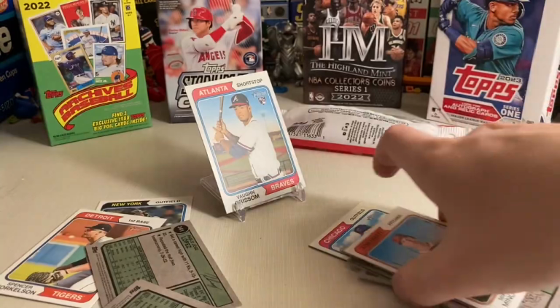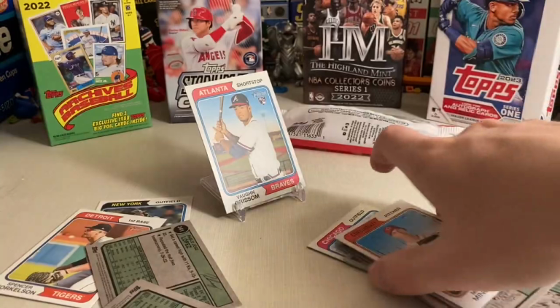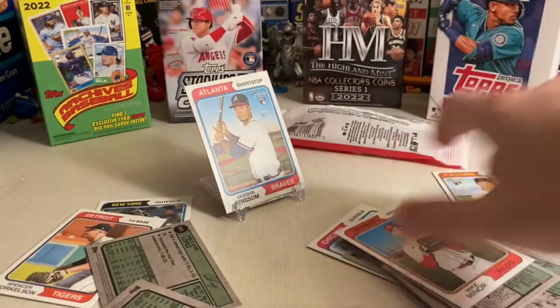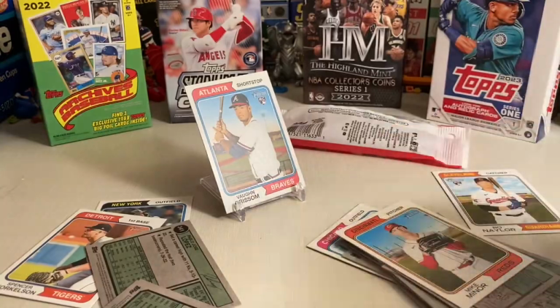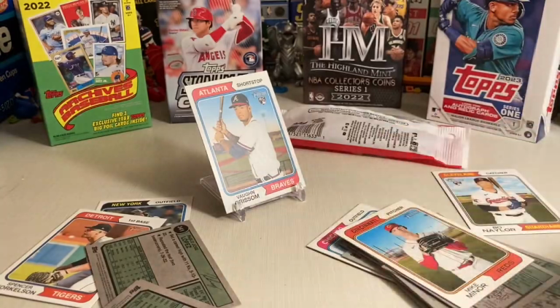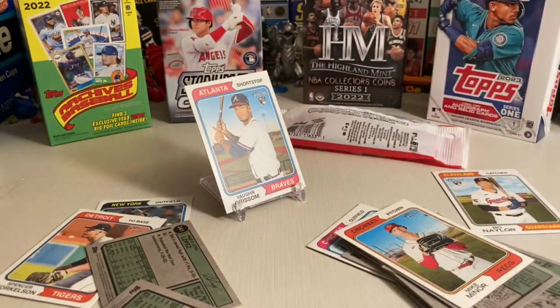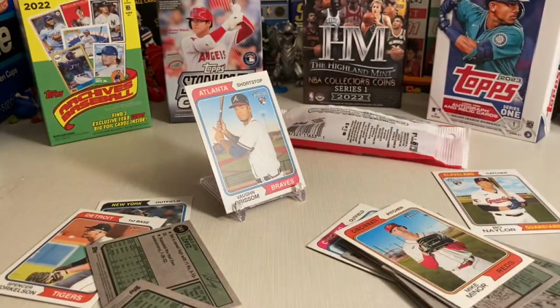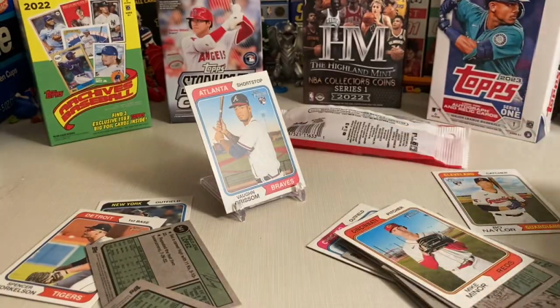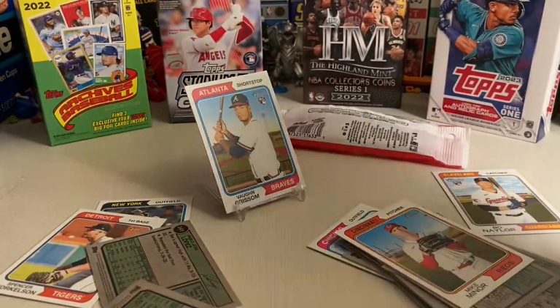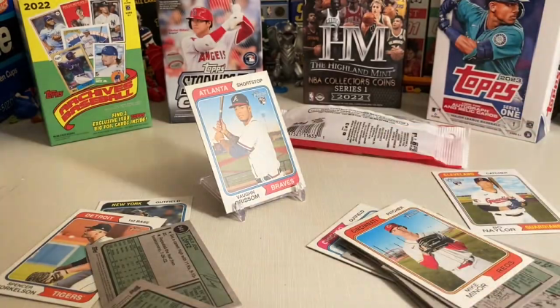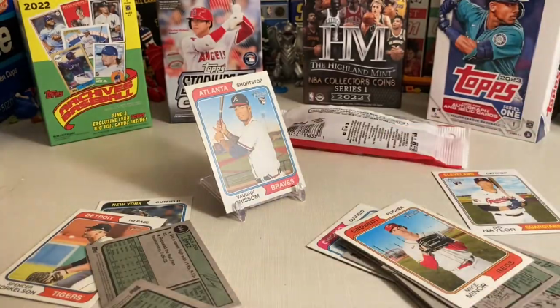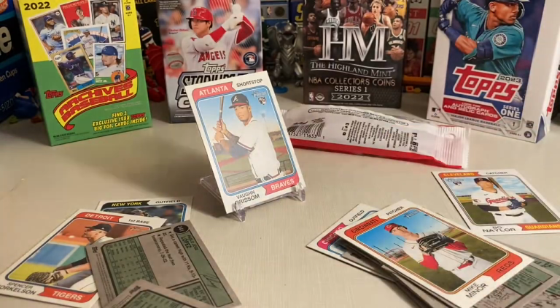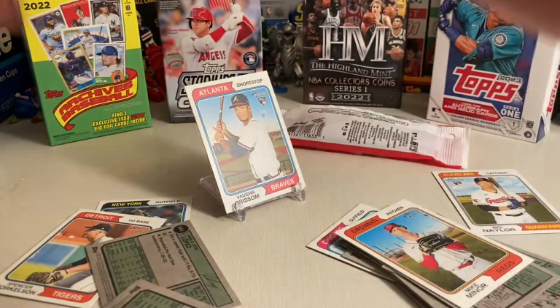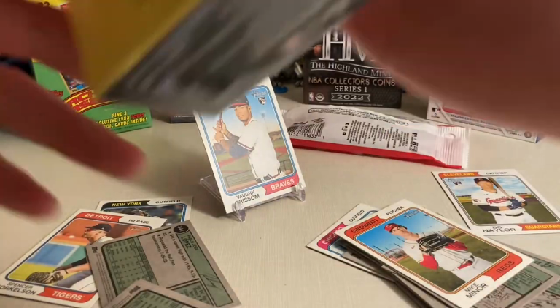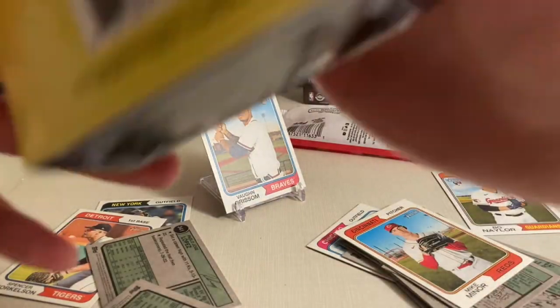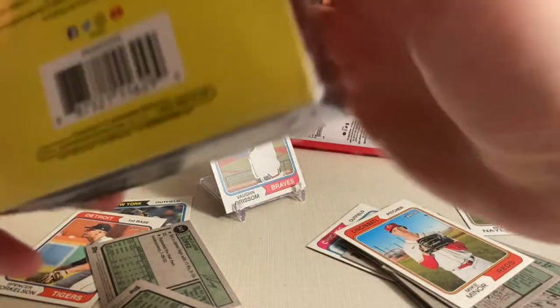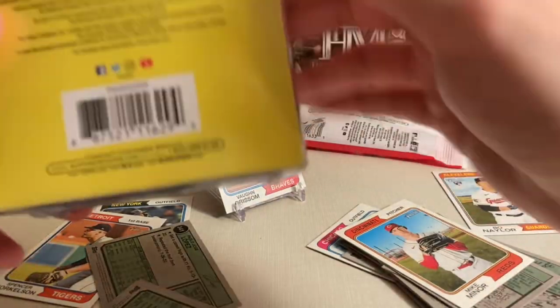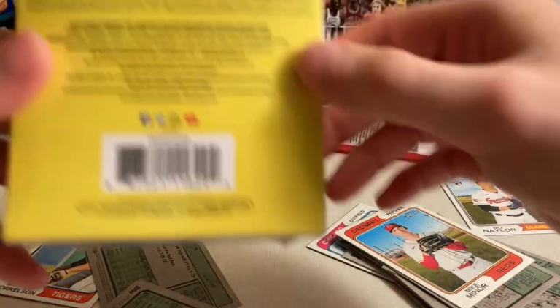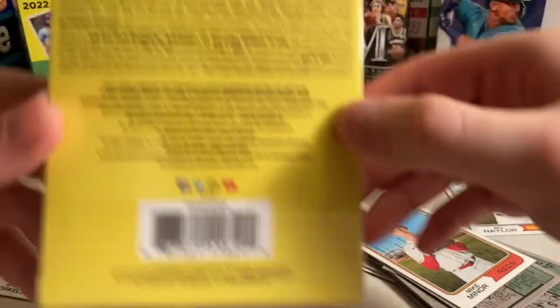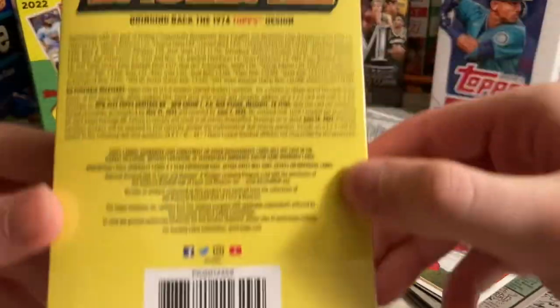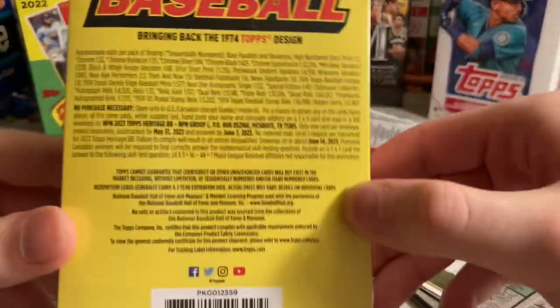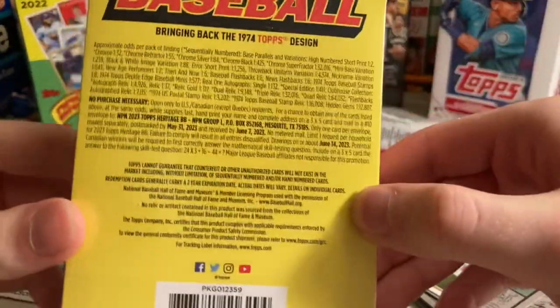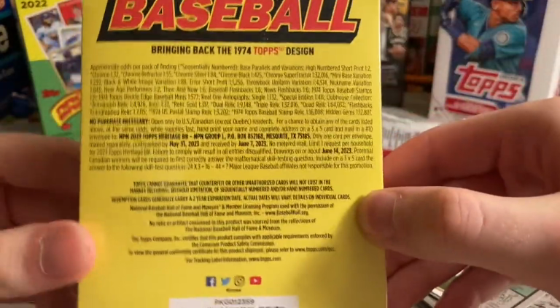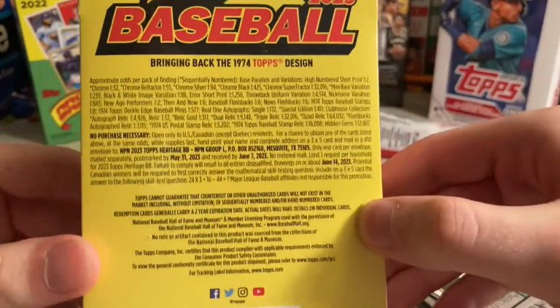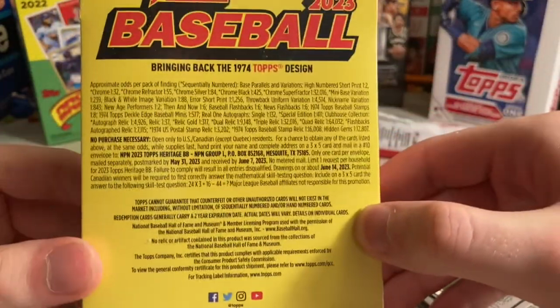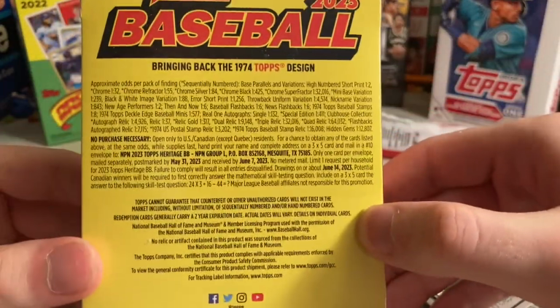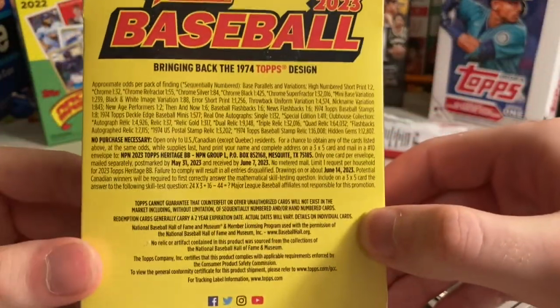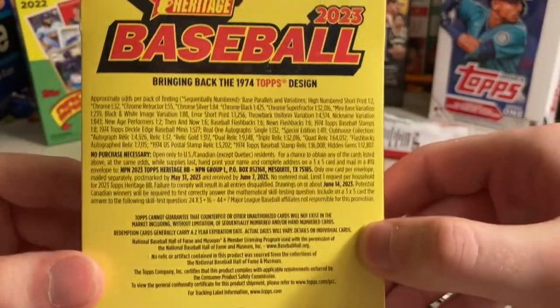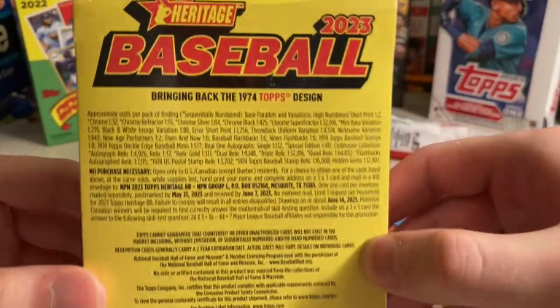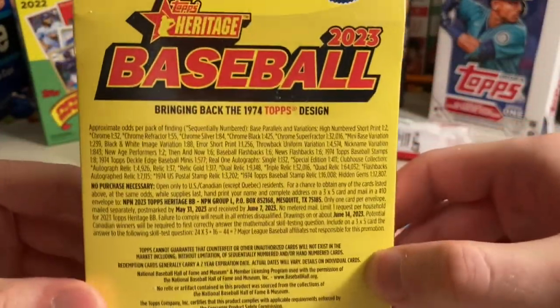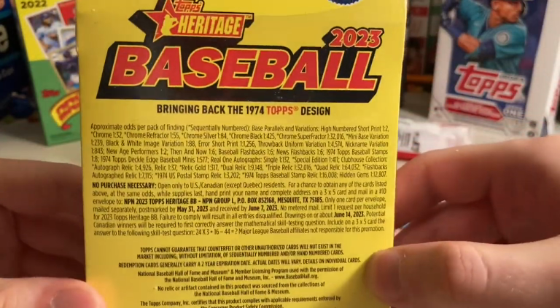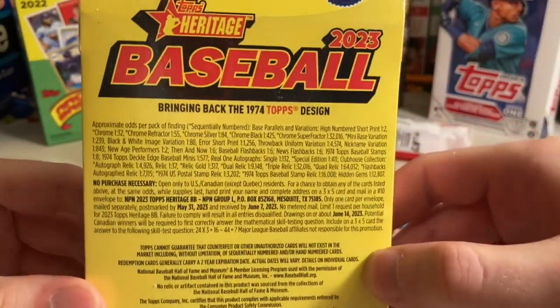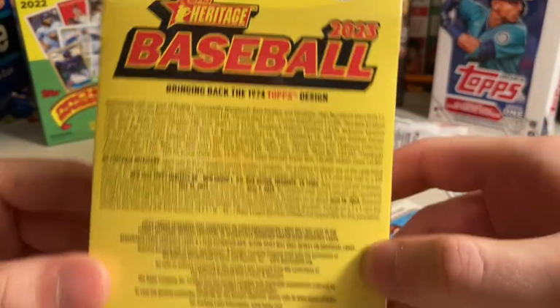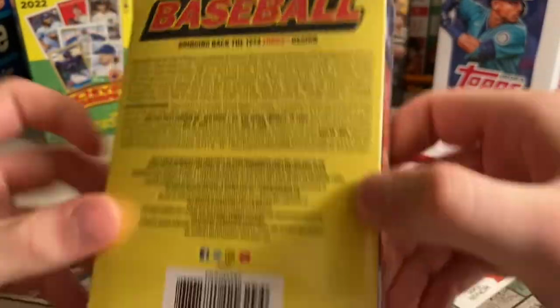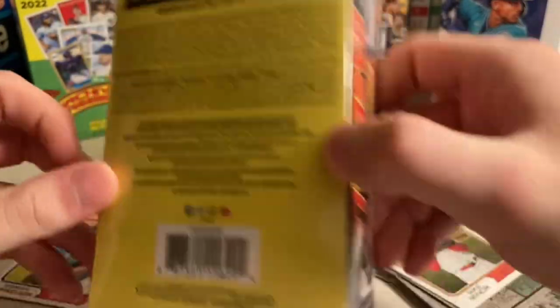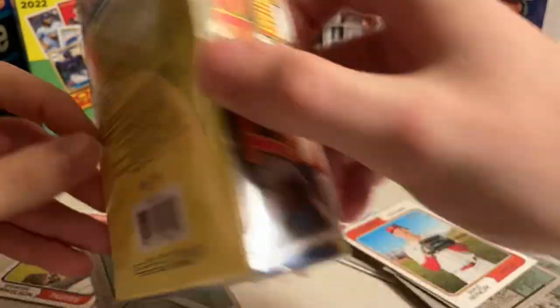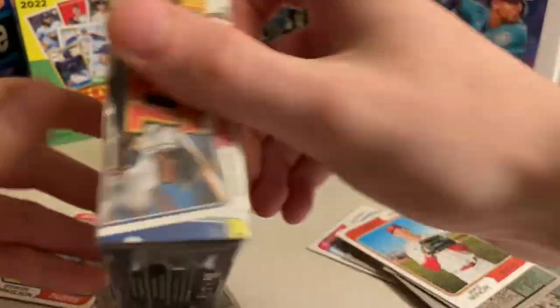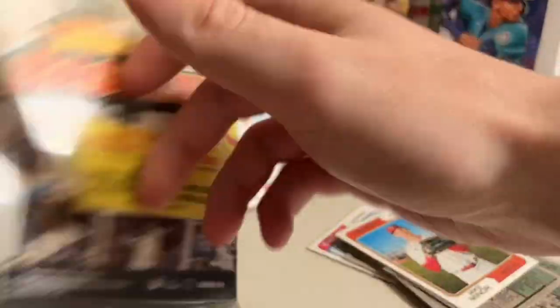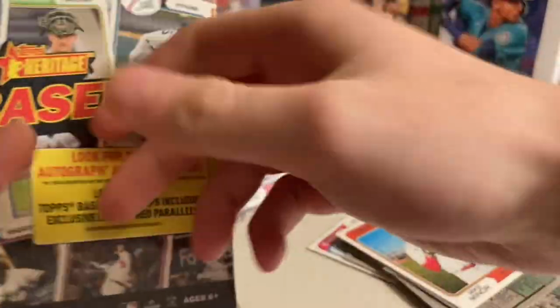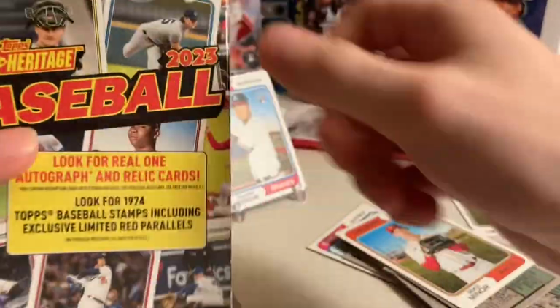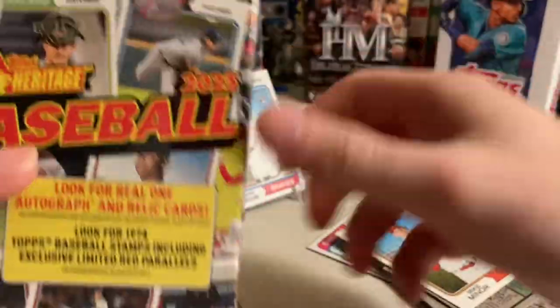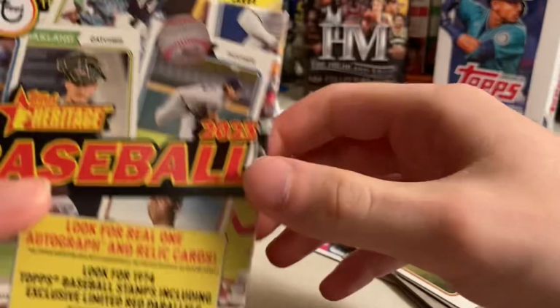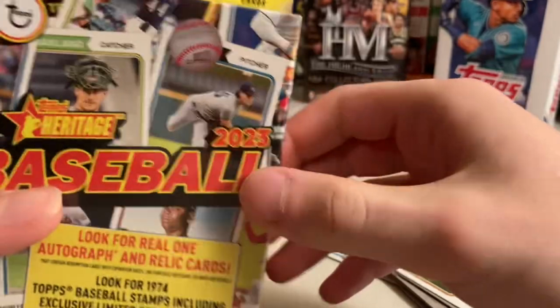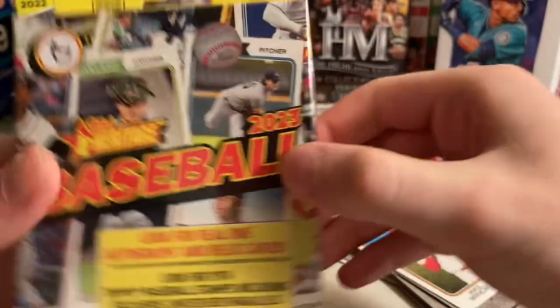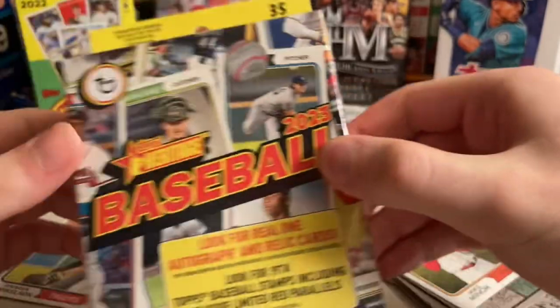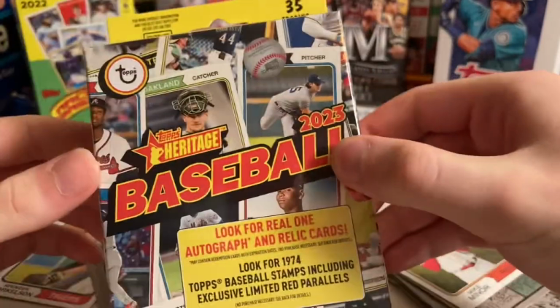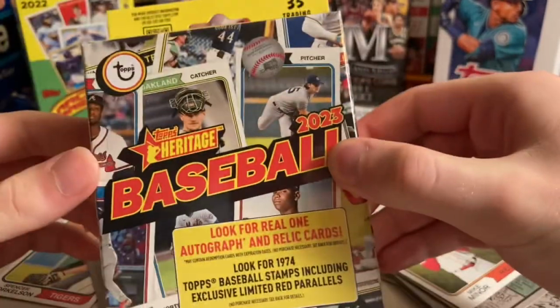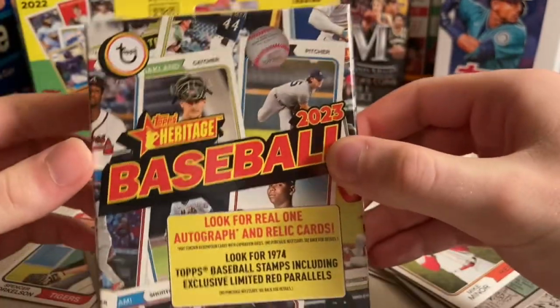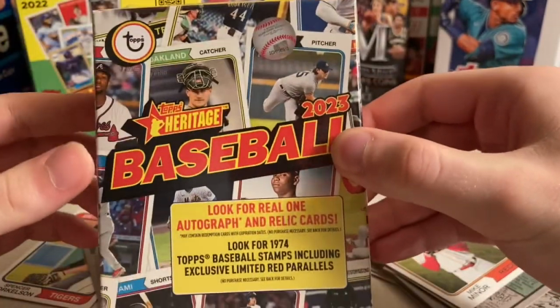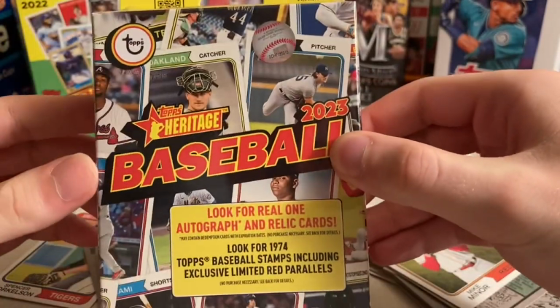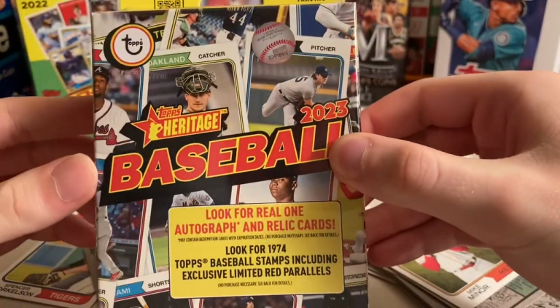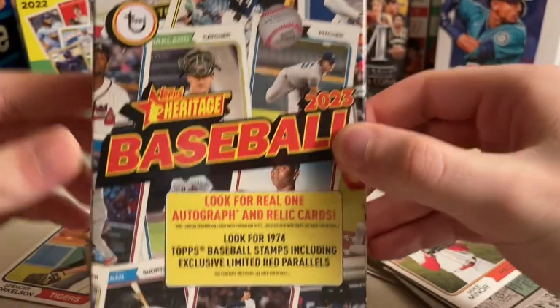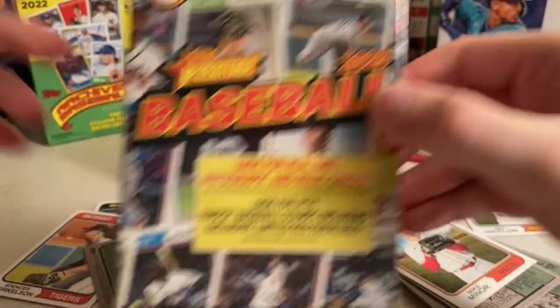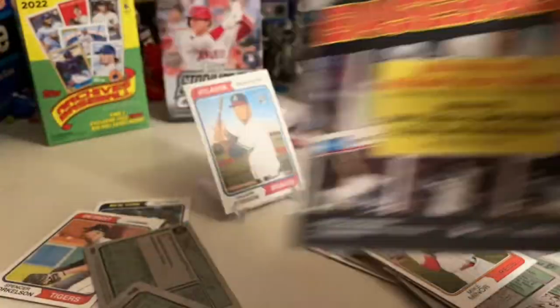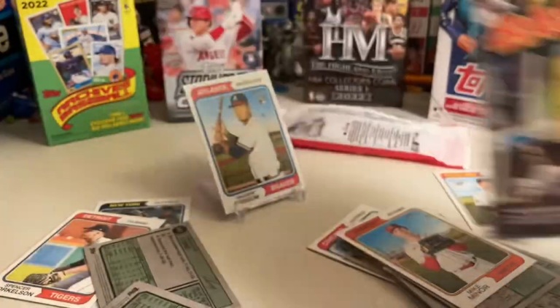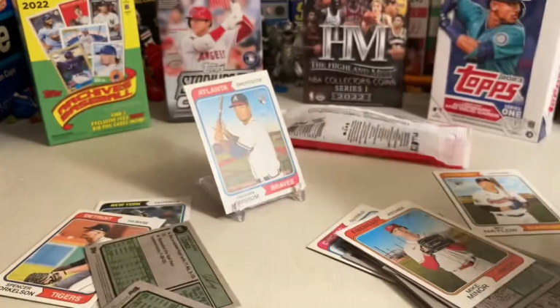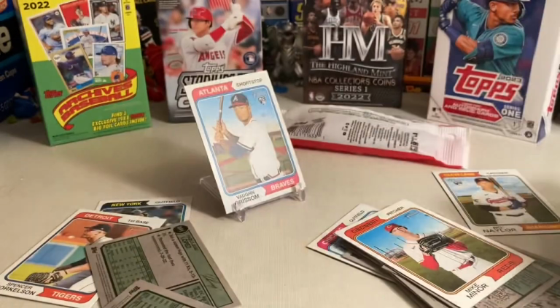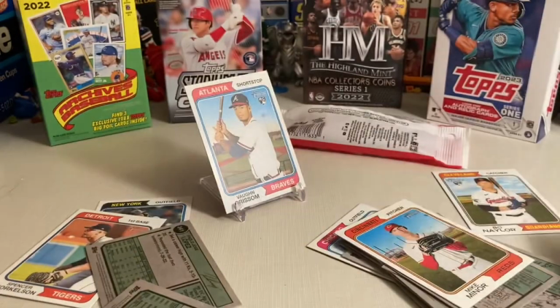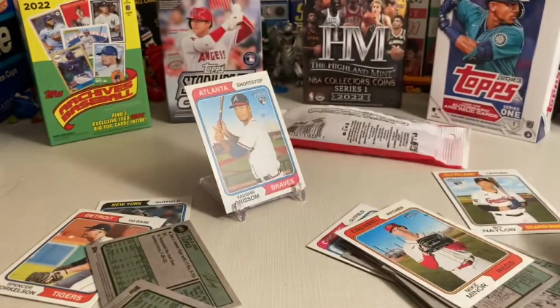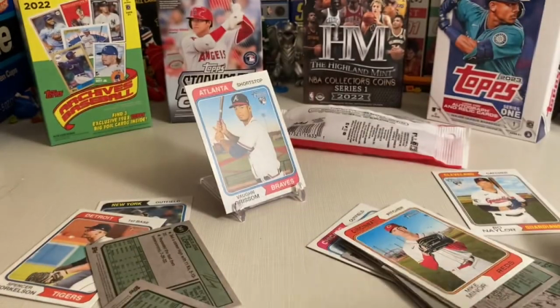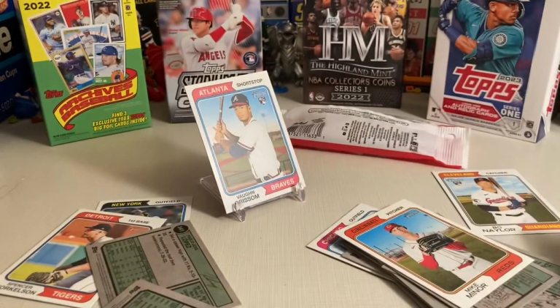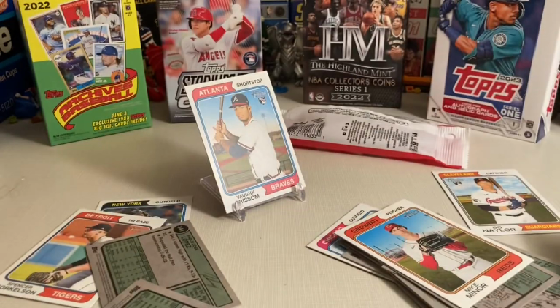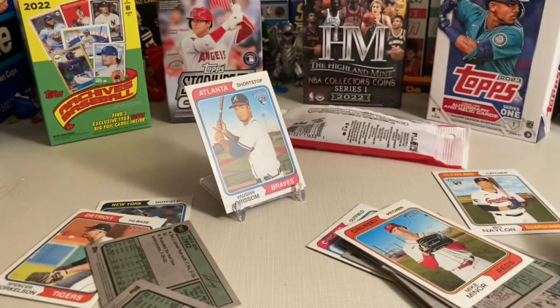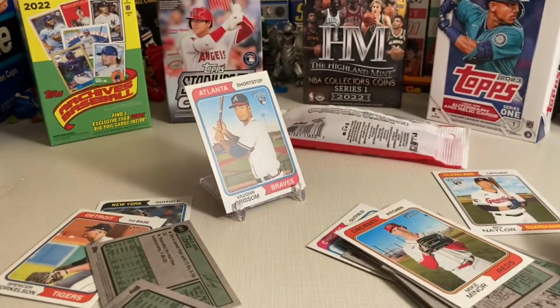Here it is — Mike Minor is the high number short print! Very cool. Well, thank you all for watching. Stay tuned — right up next I'm going to rip into the hanger box. Peace out, everybody!